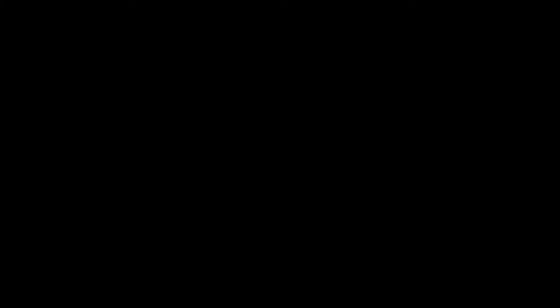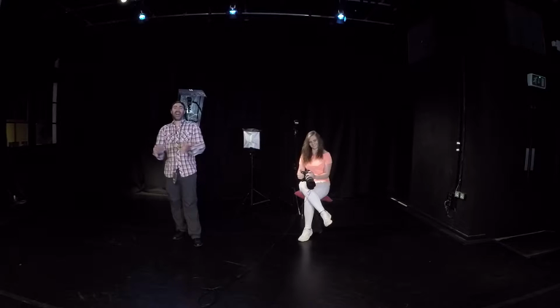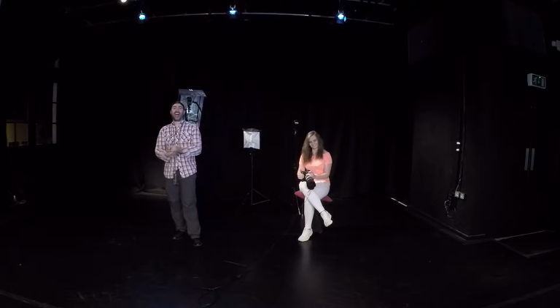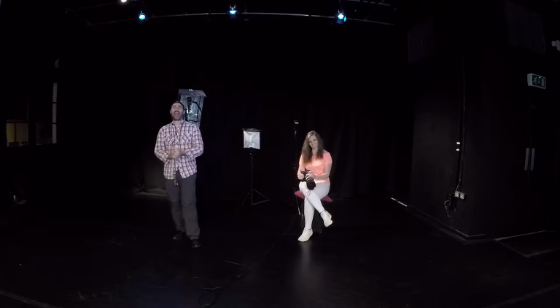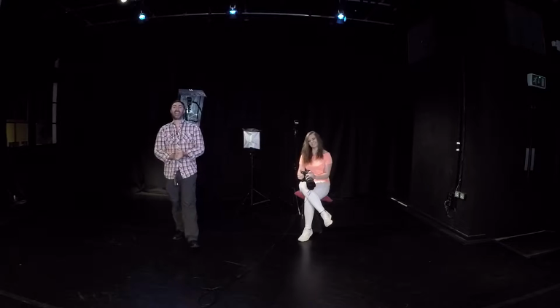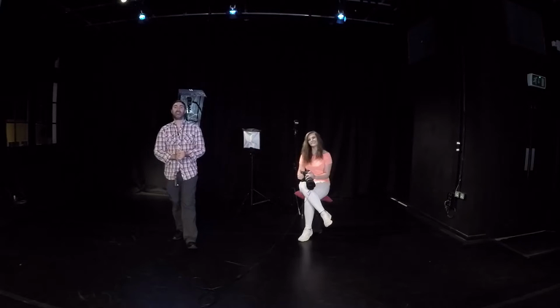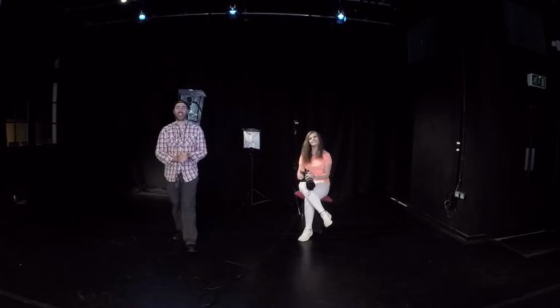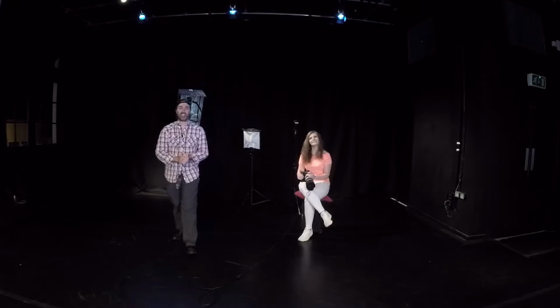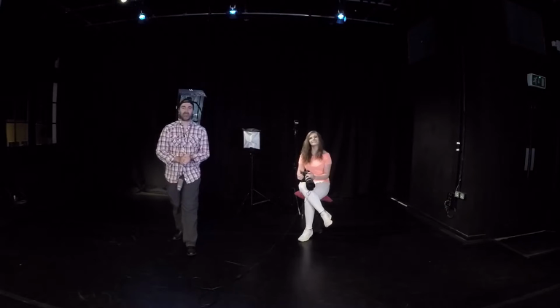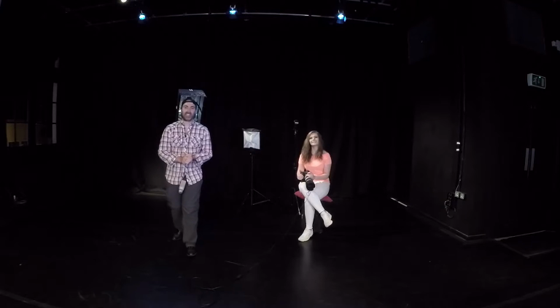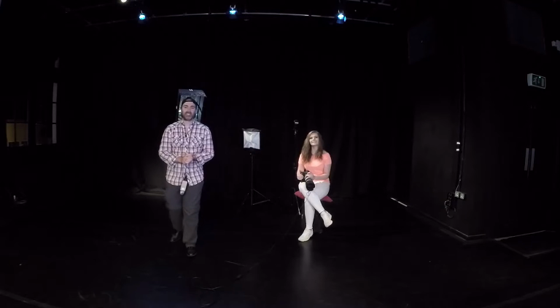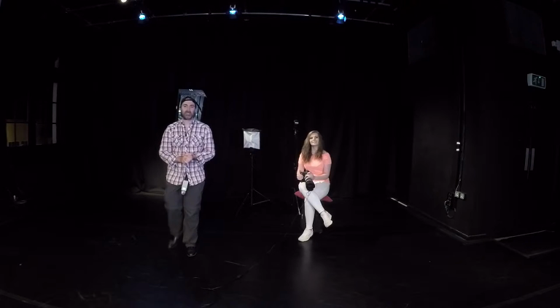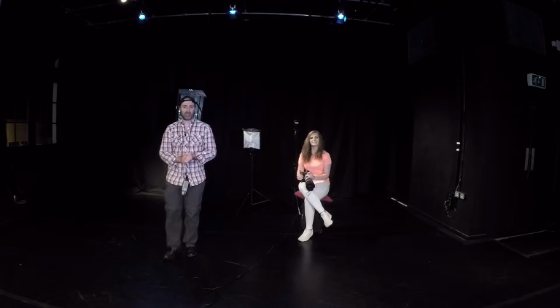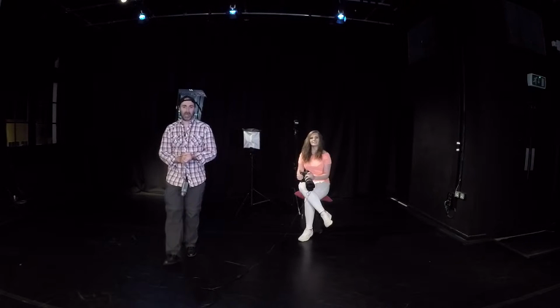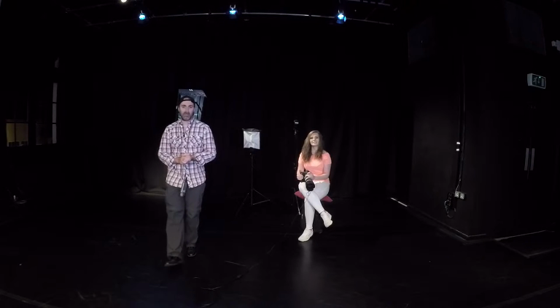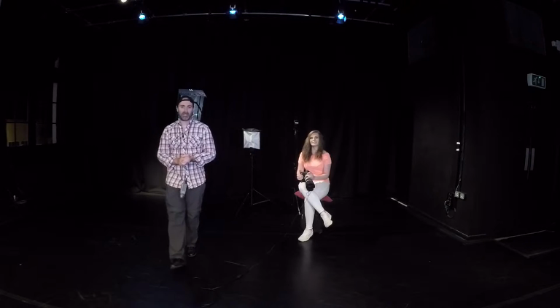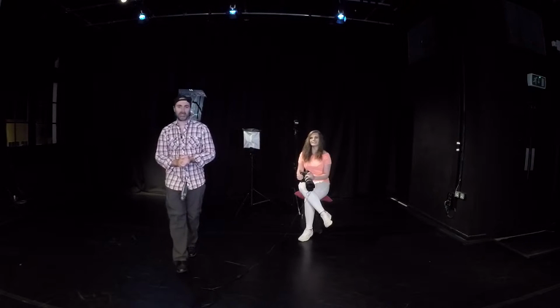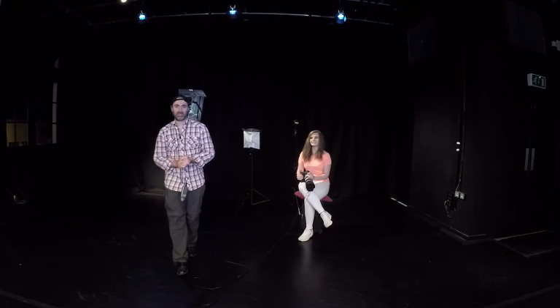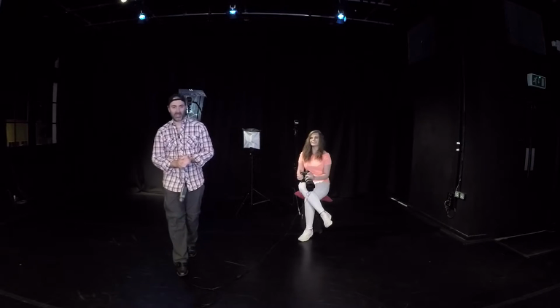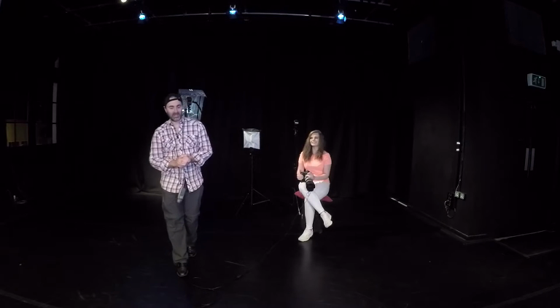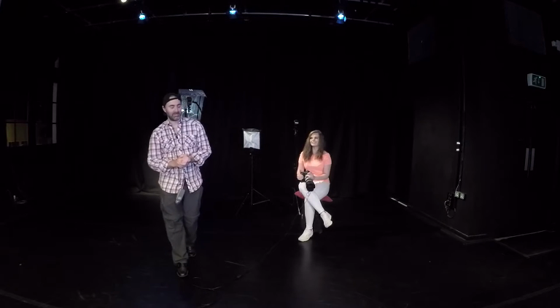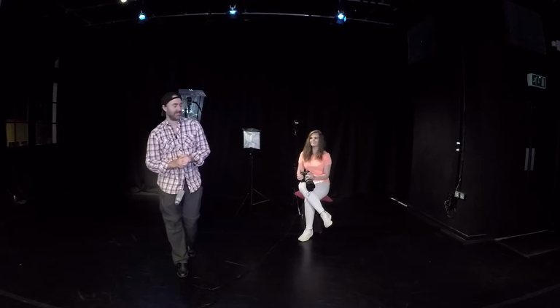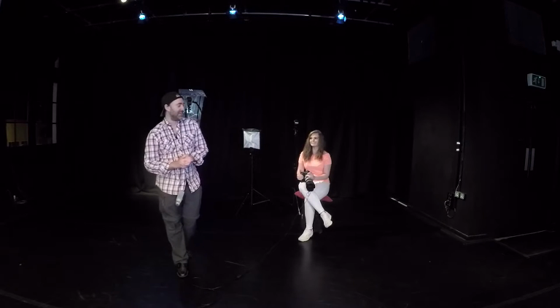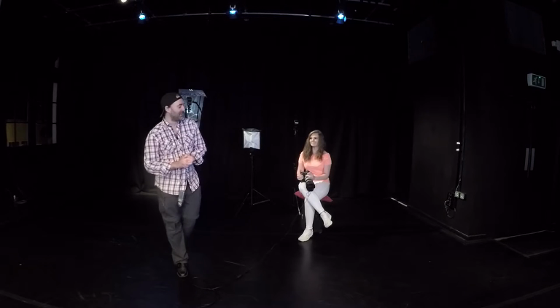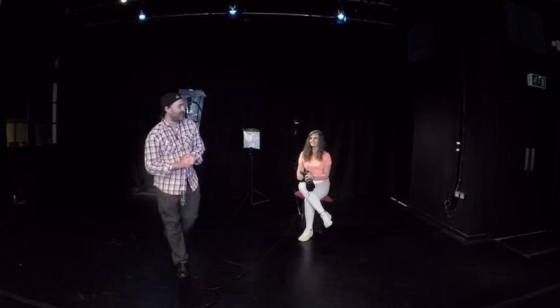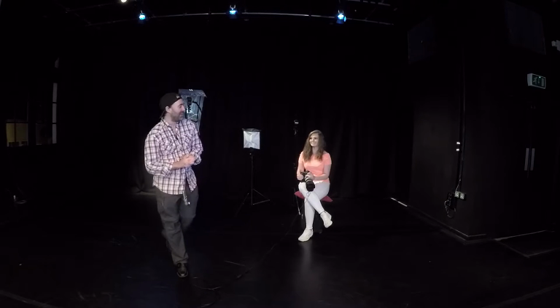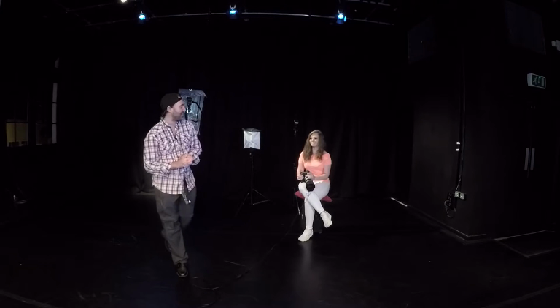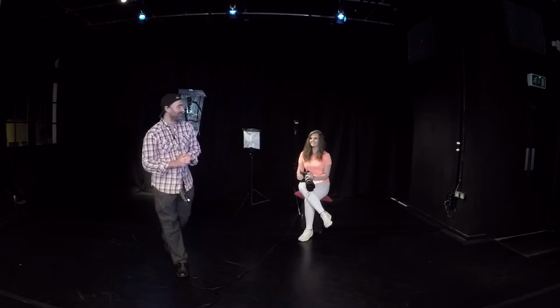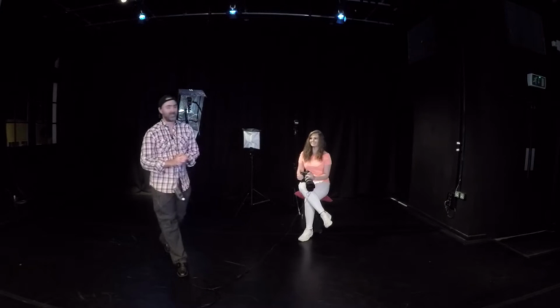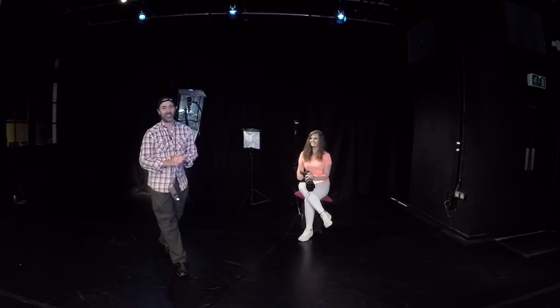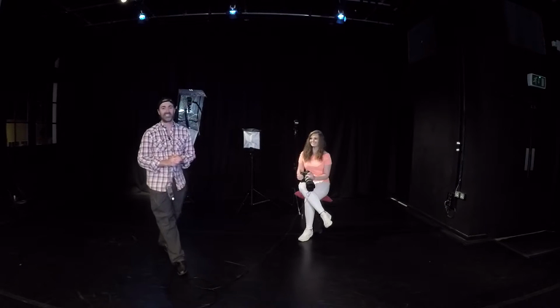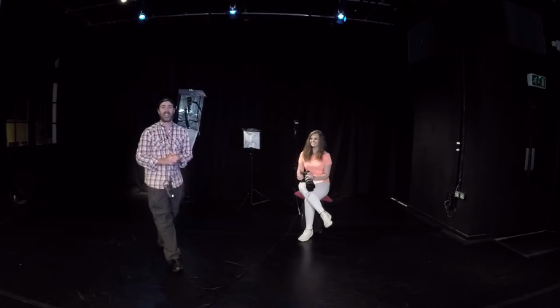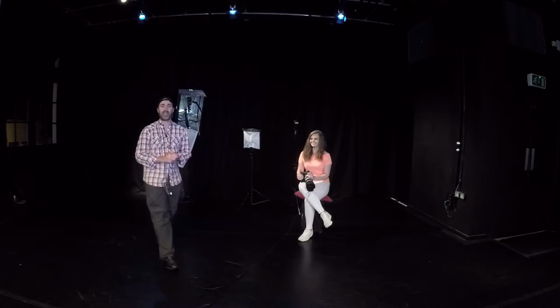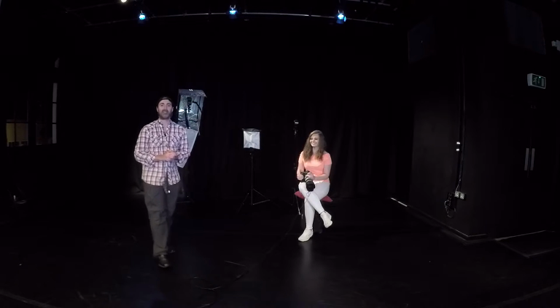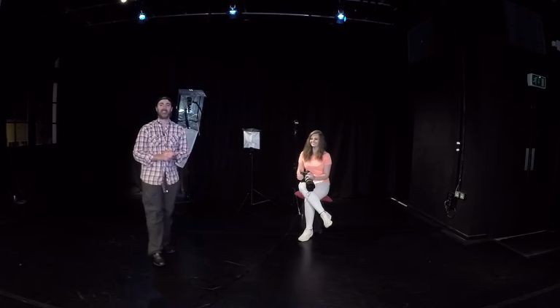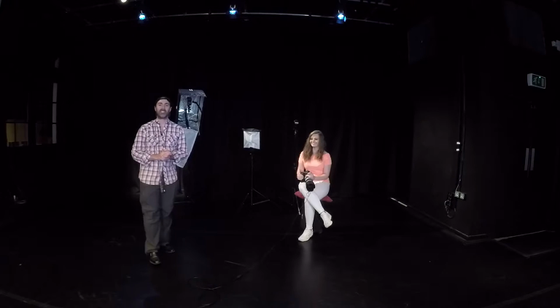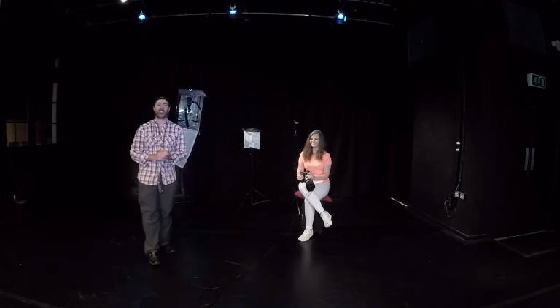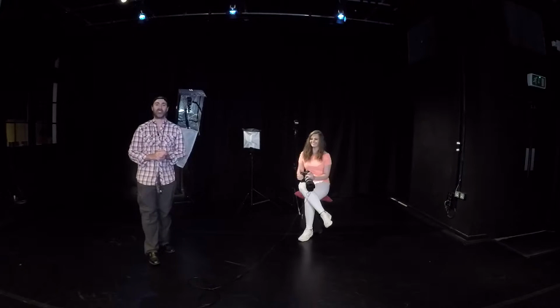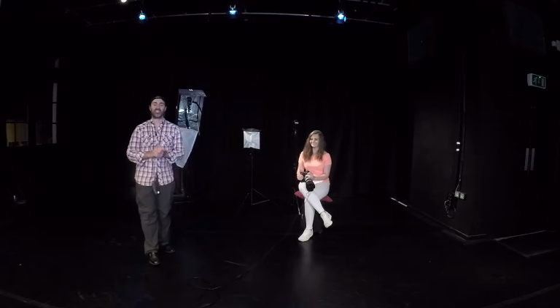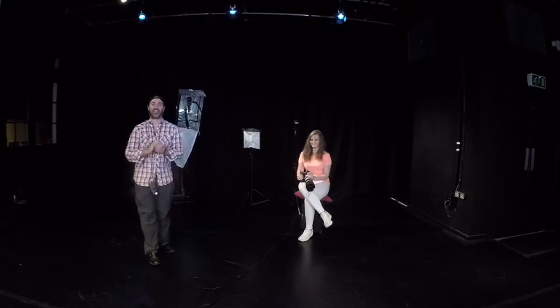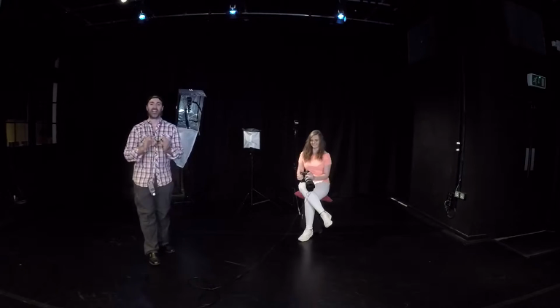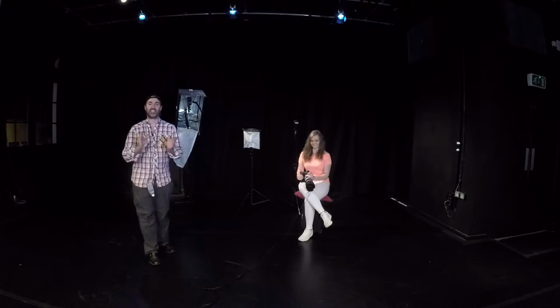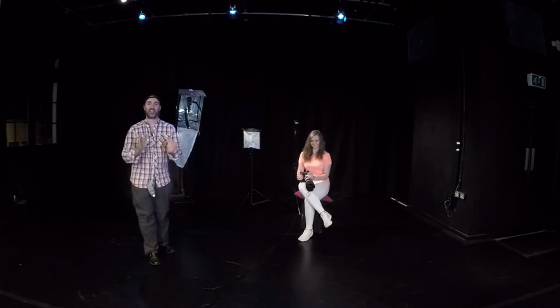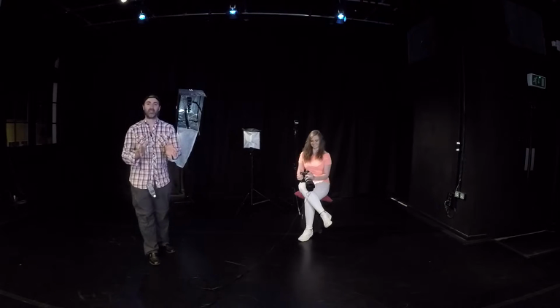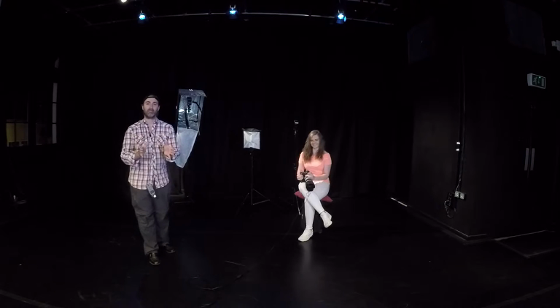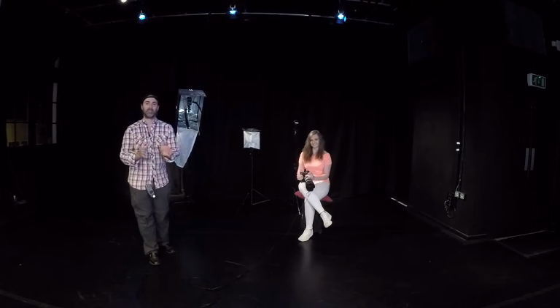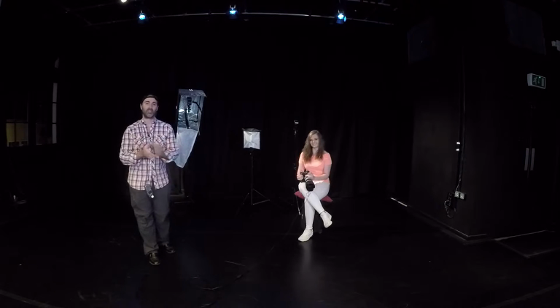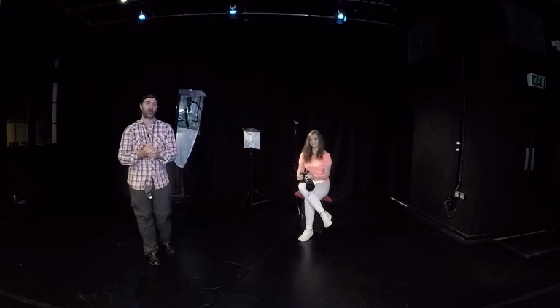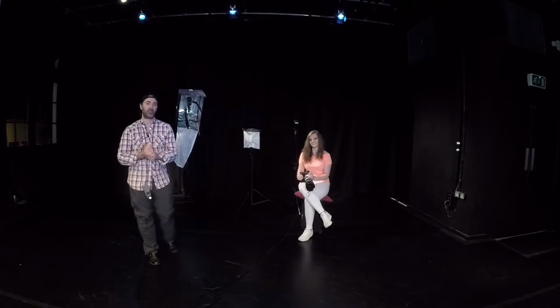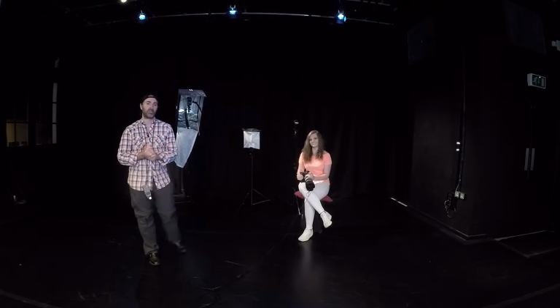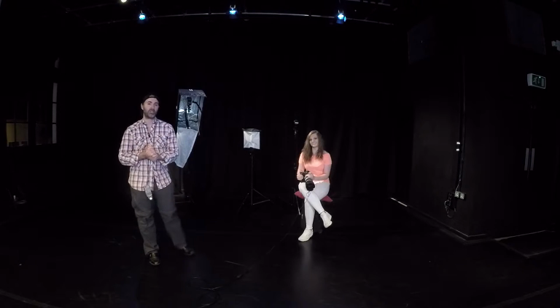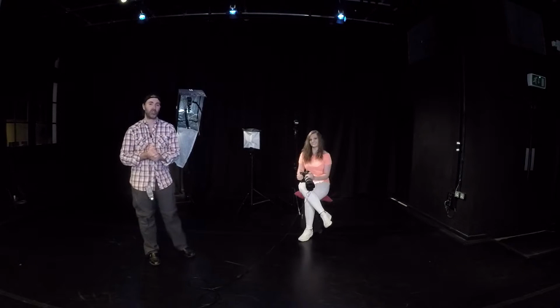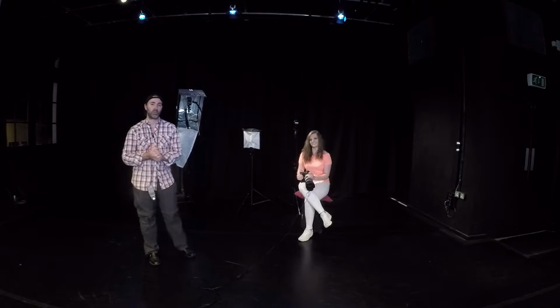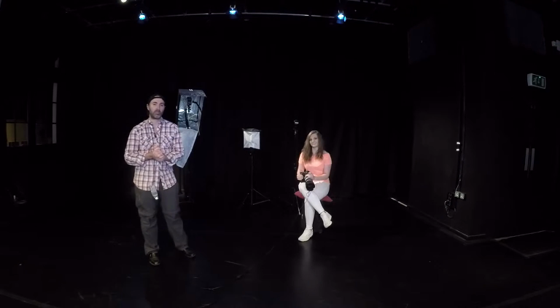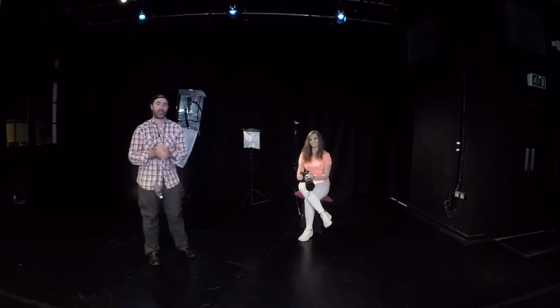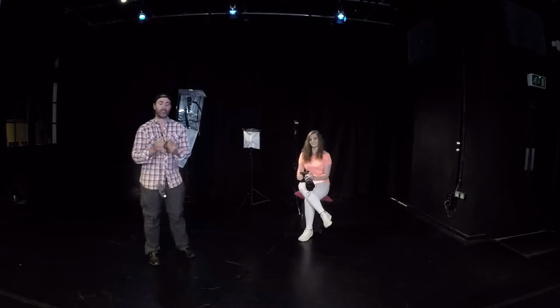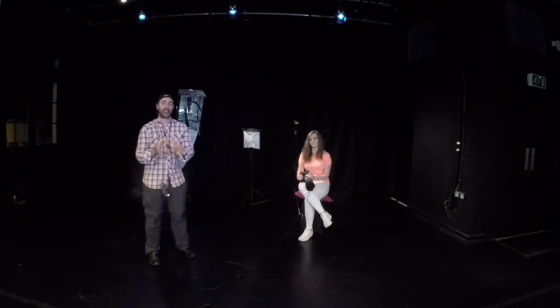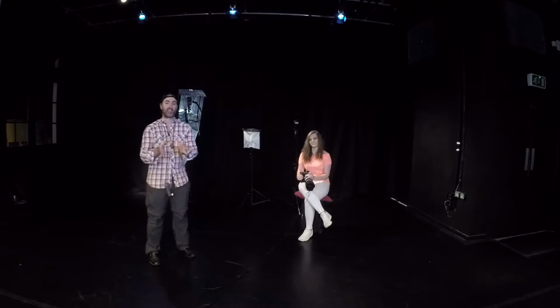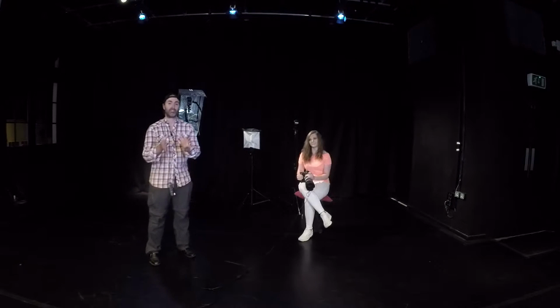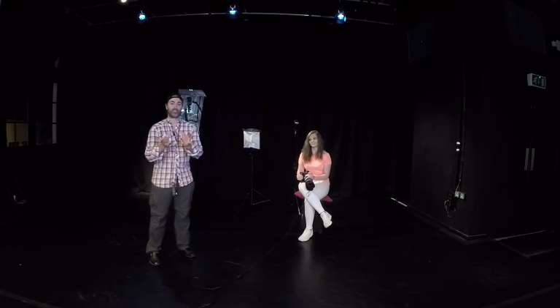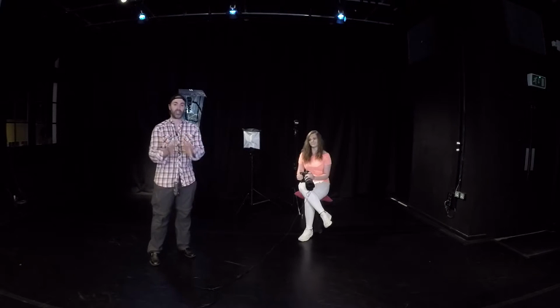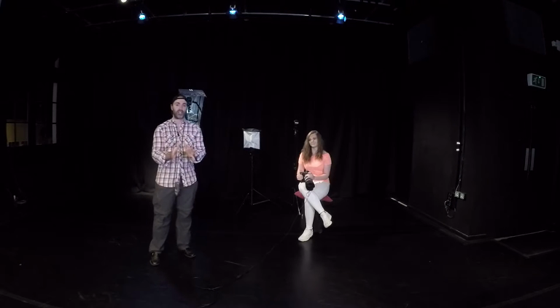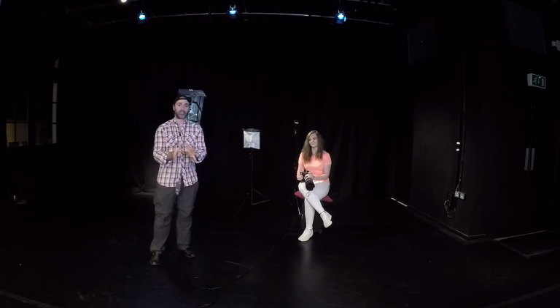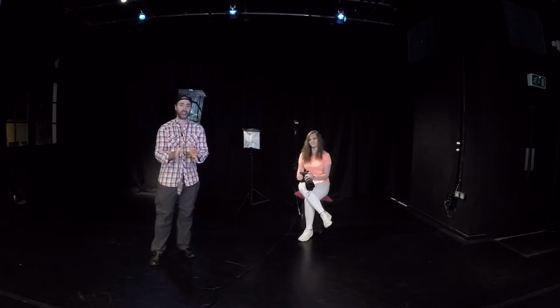Hi, I'm Tom Migat from Tom Migat Photography and welcome to this episode, another episode where we're going to talk about flash photography.